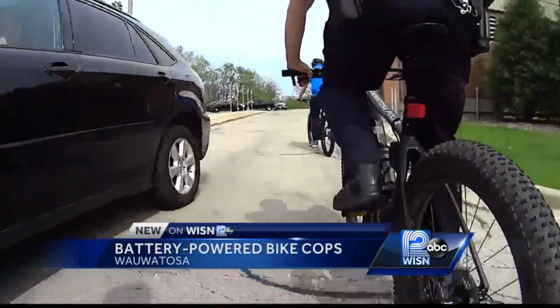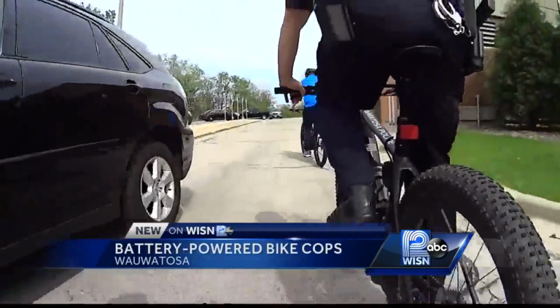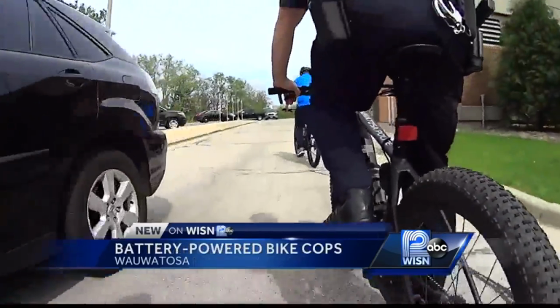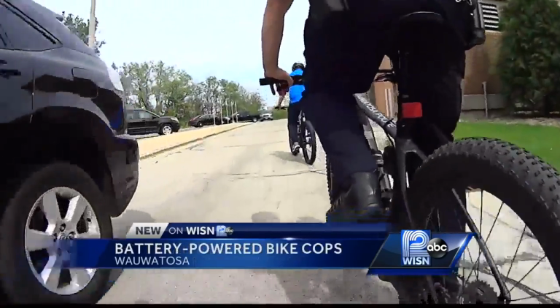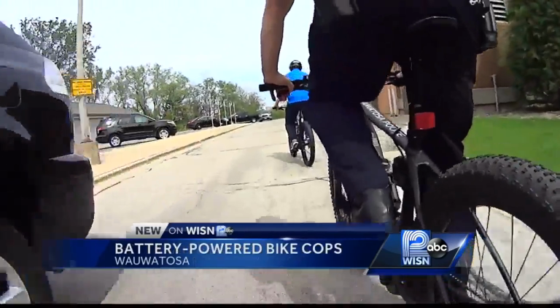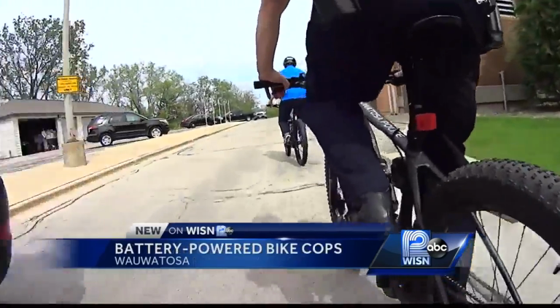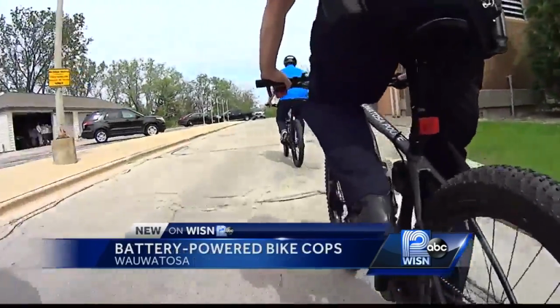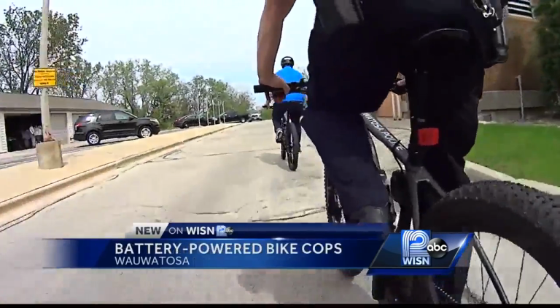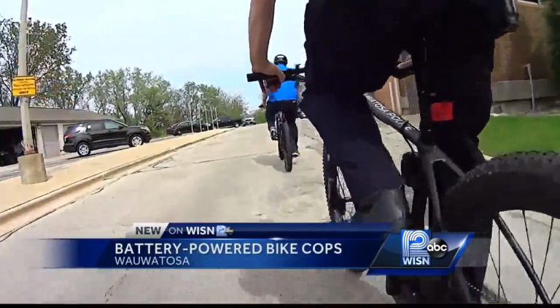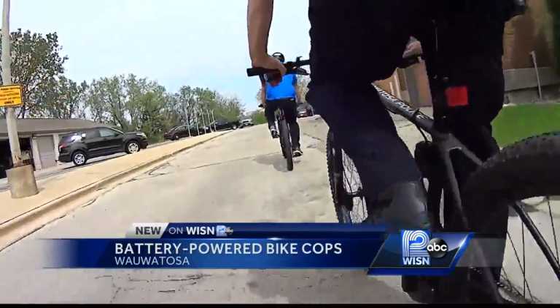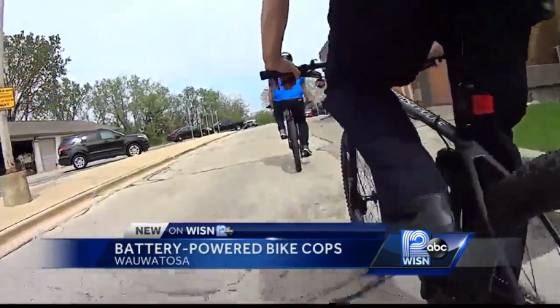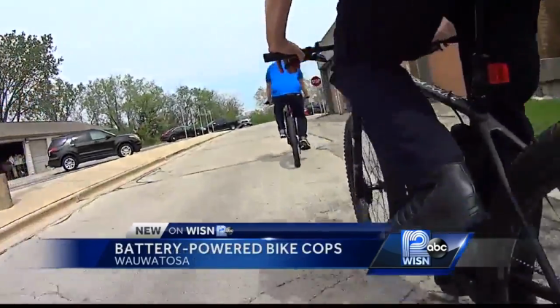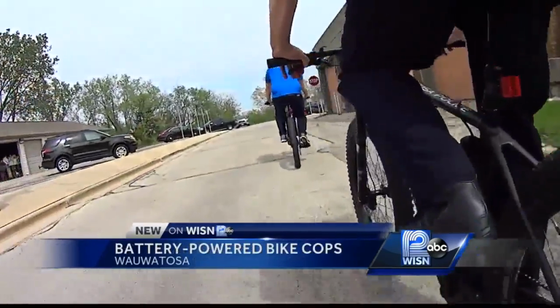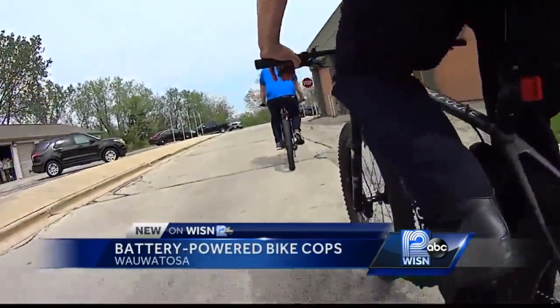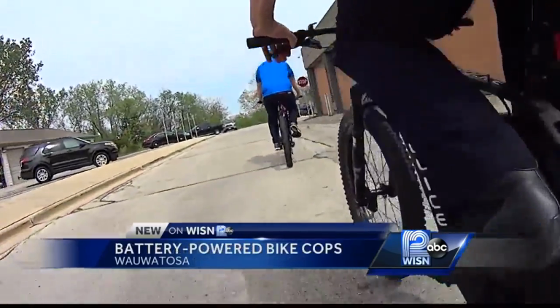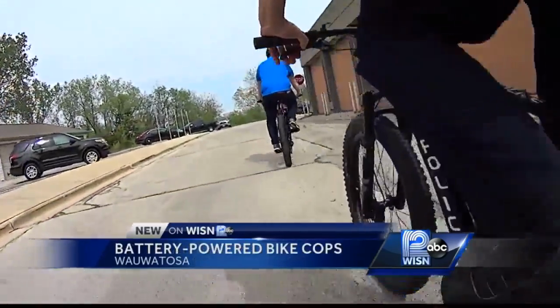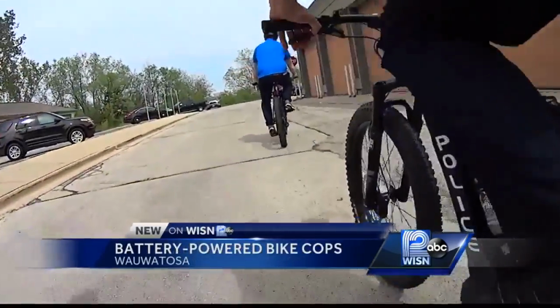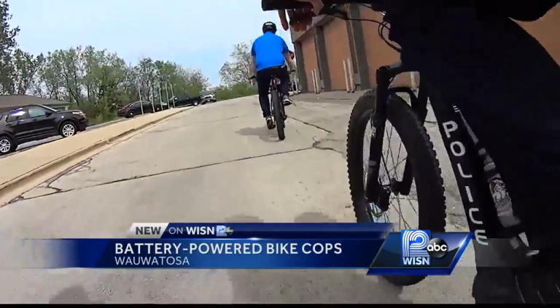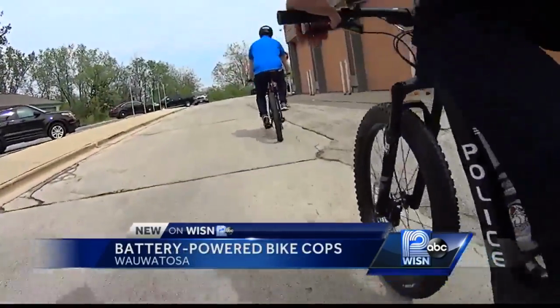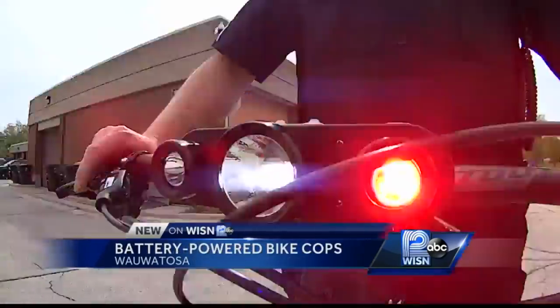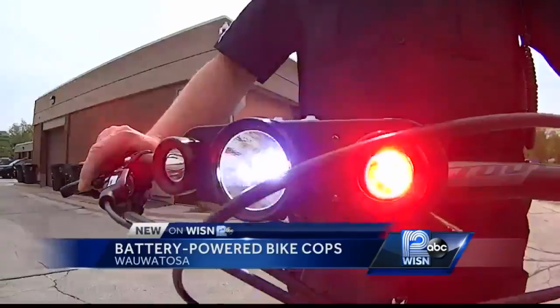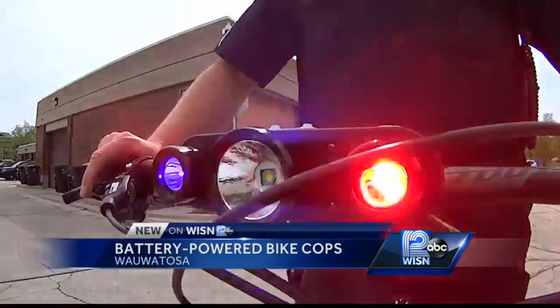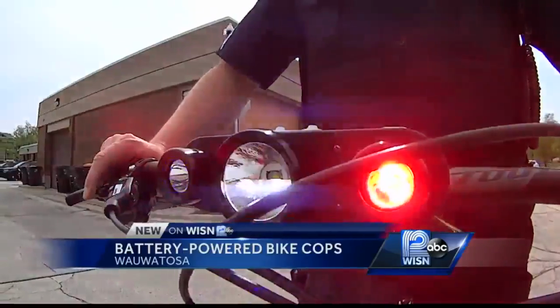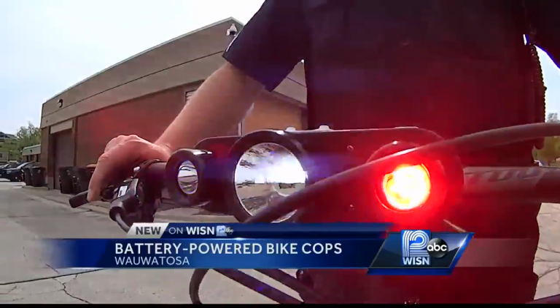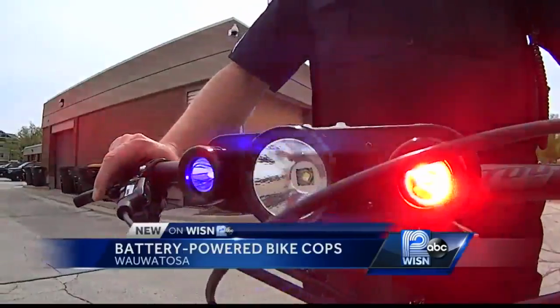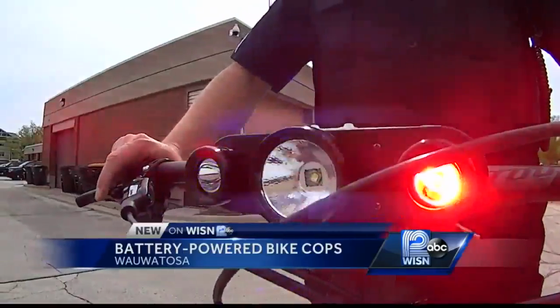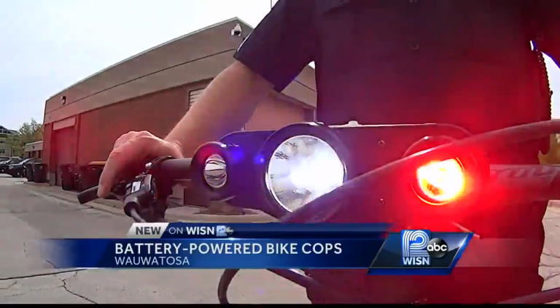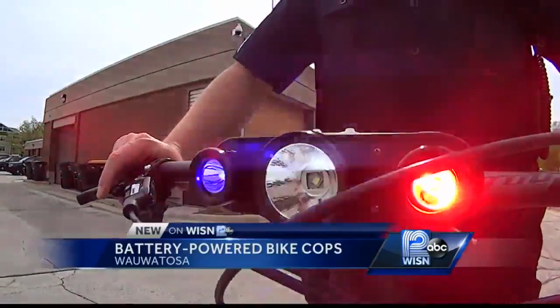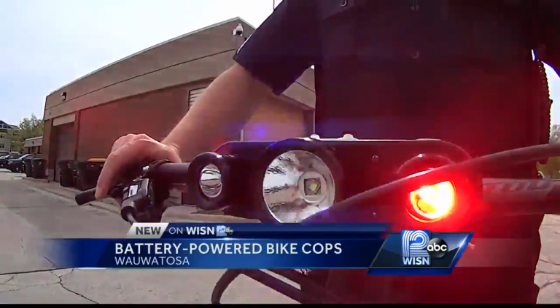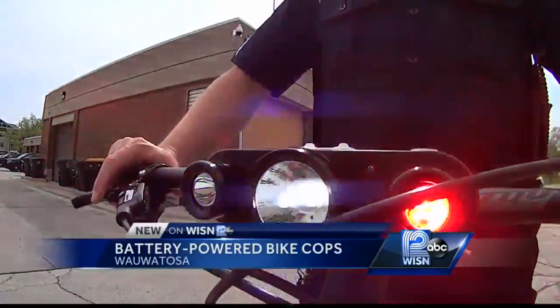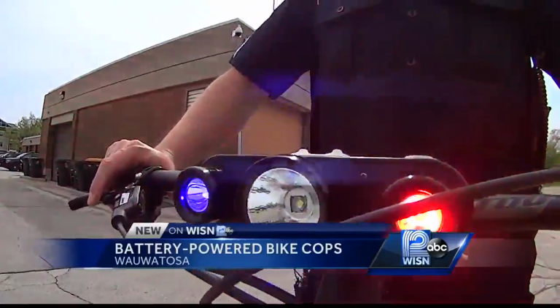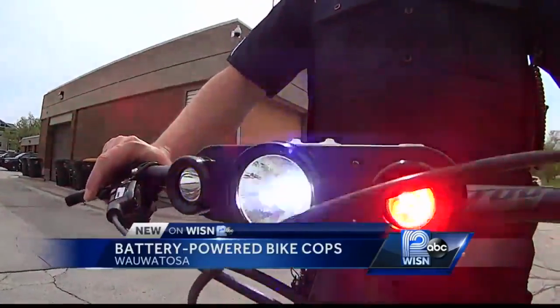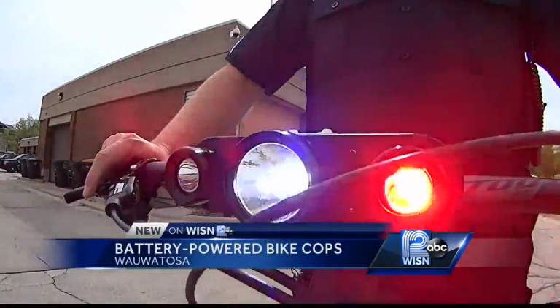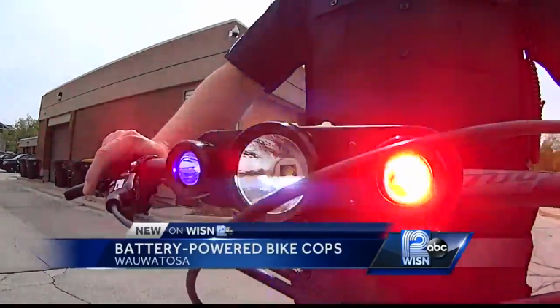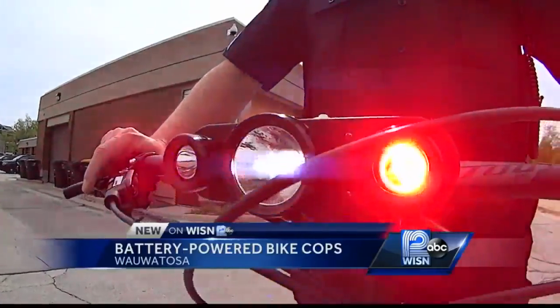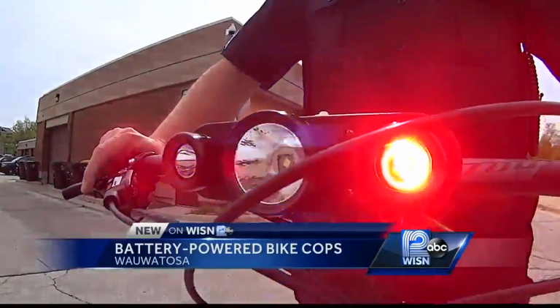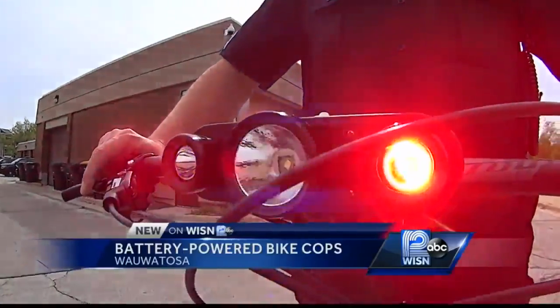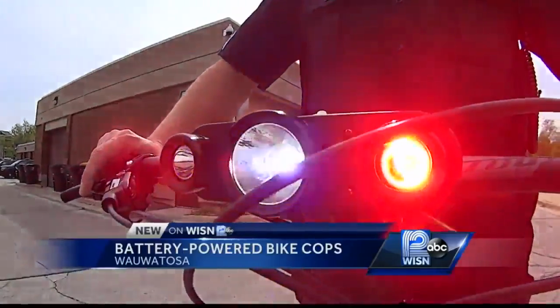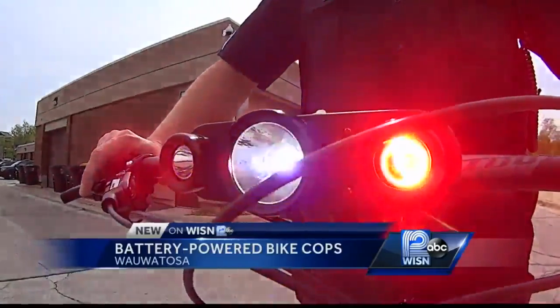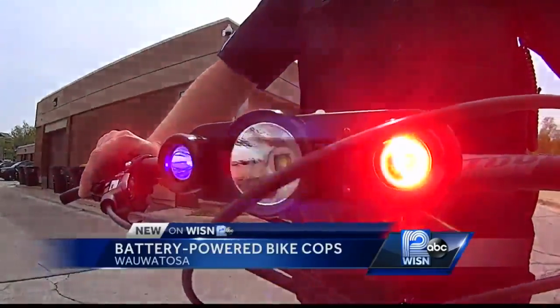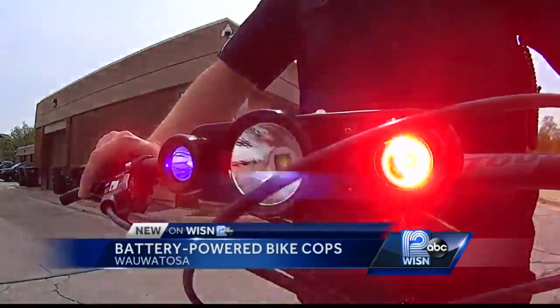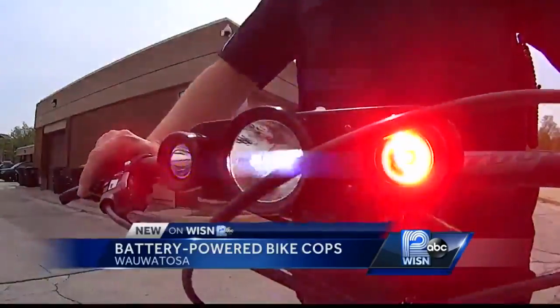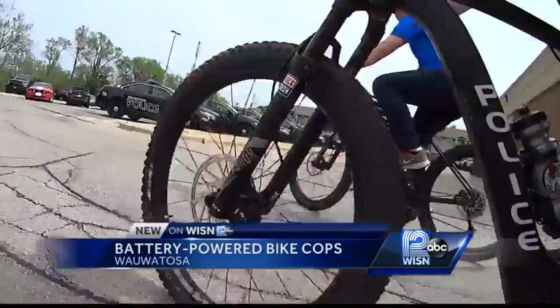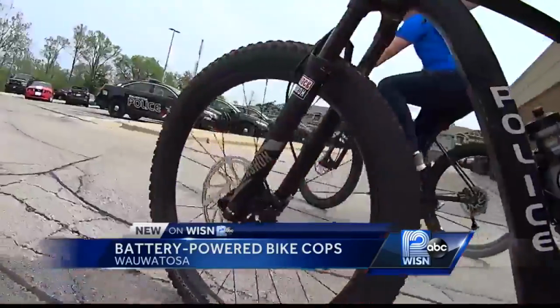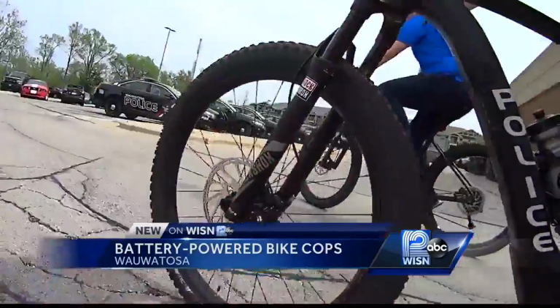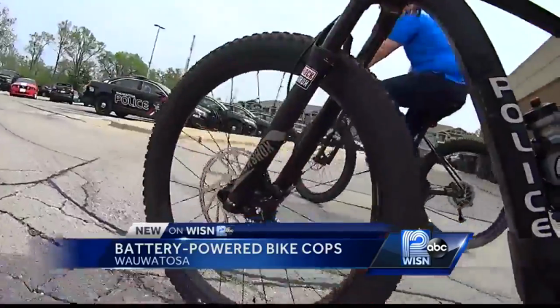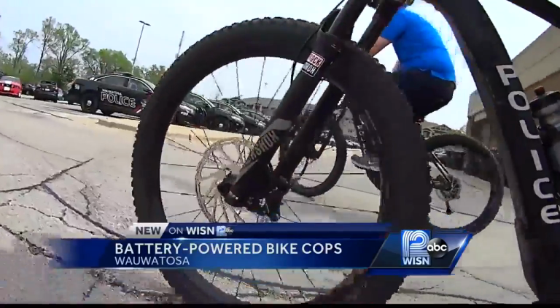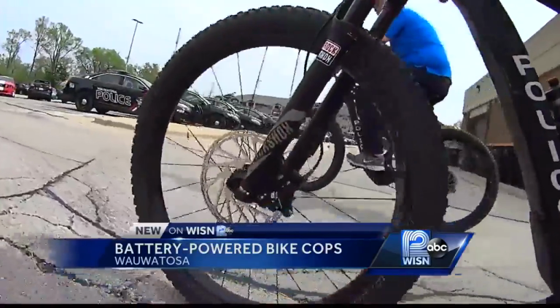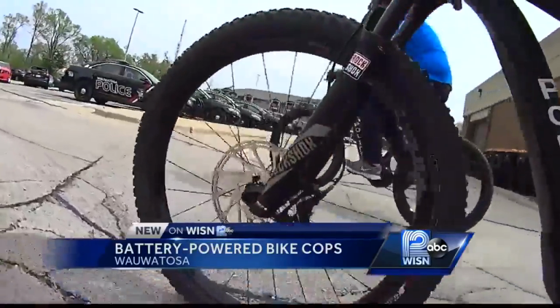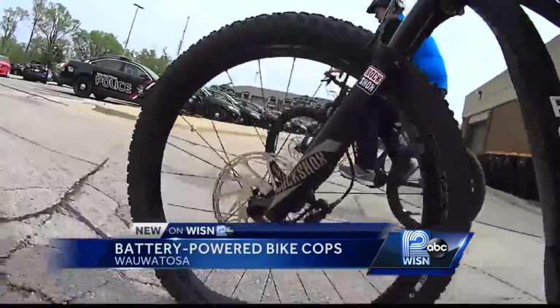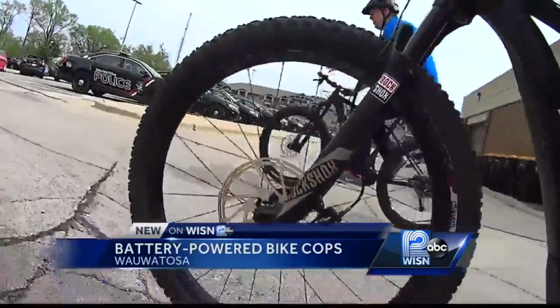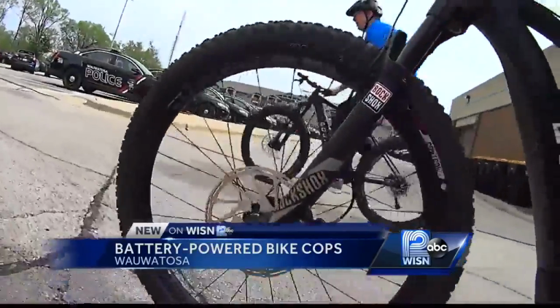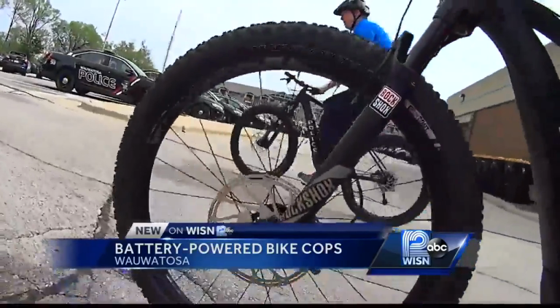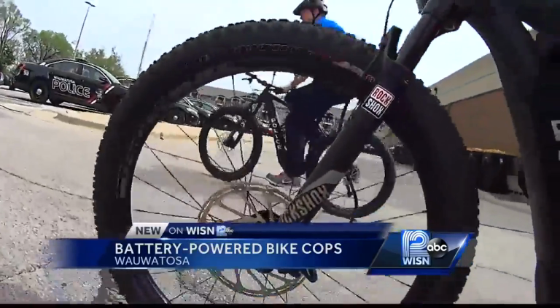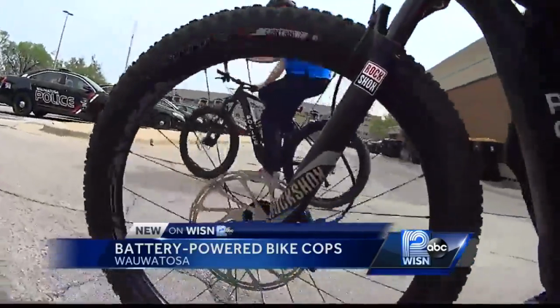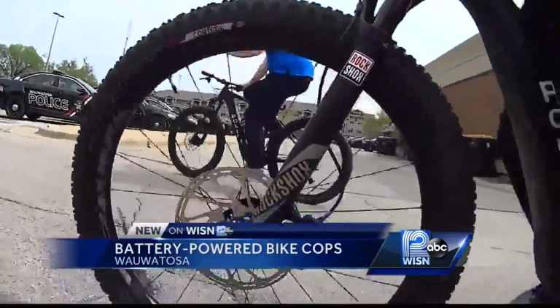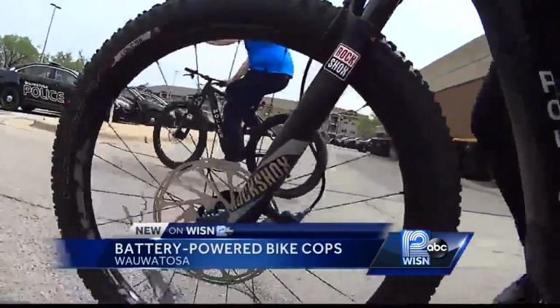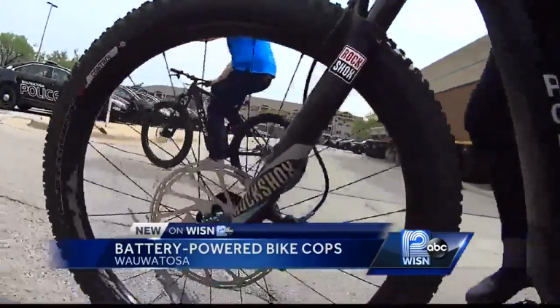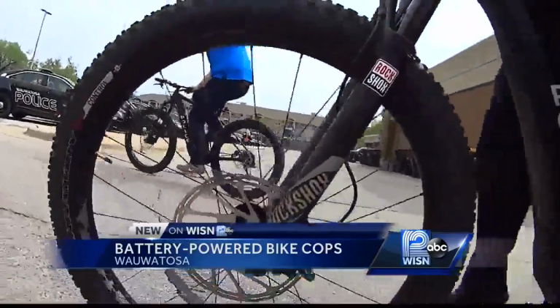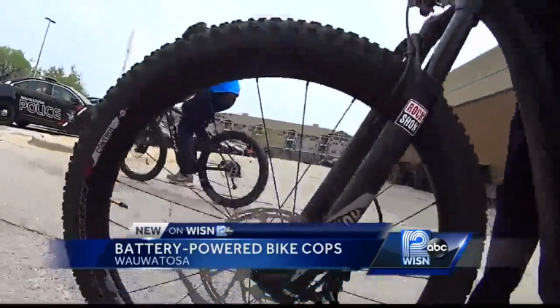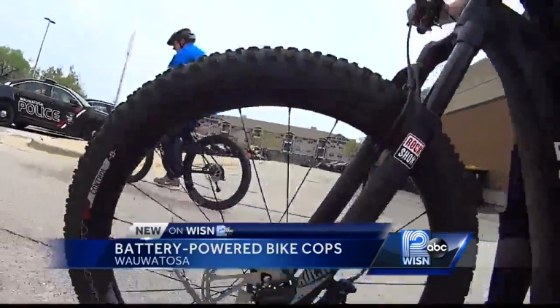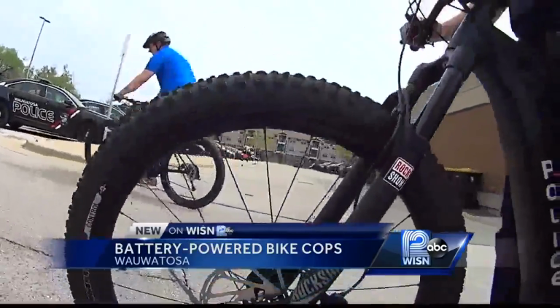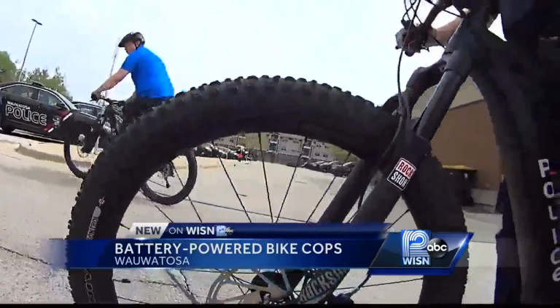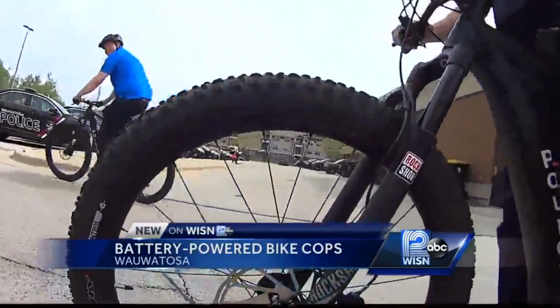He says they can also sneak up on criminals who are trying to steal cars or break into garages. You can roll up to a stop sign, roll down a side street, go through an alley.